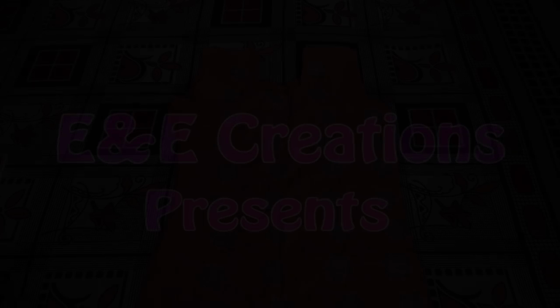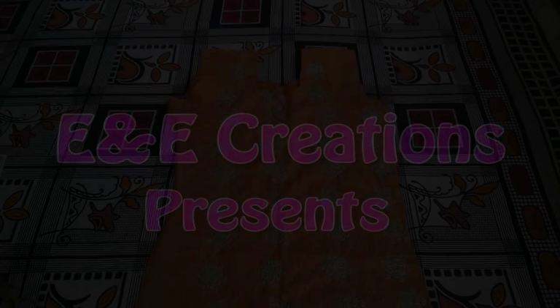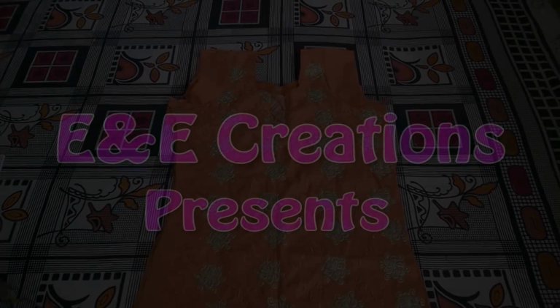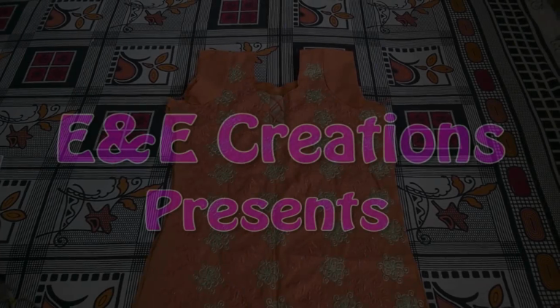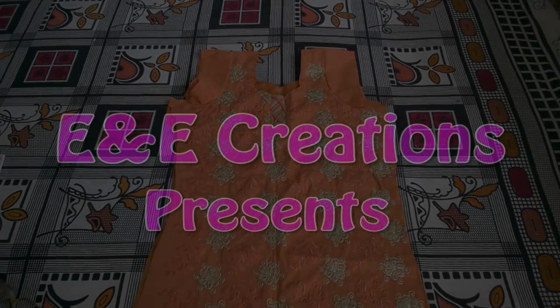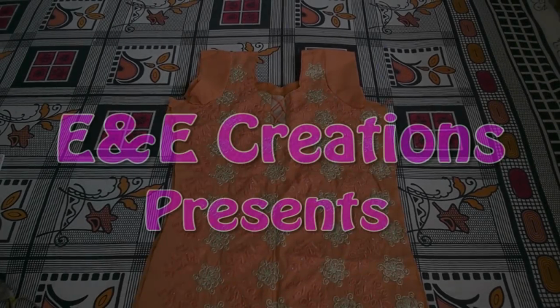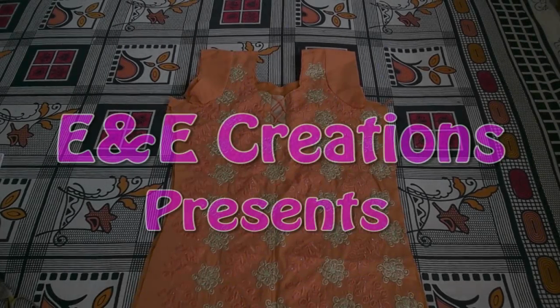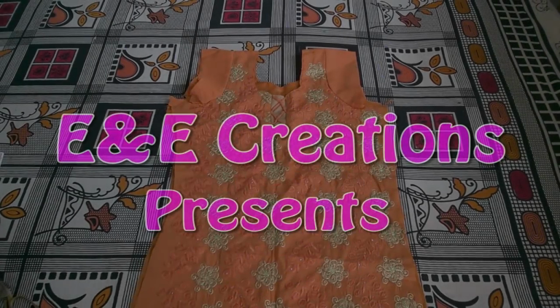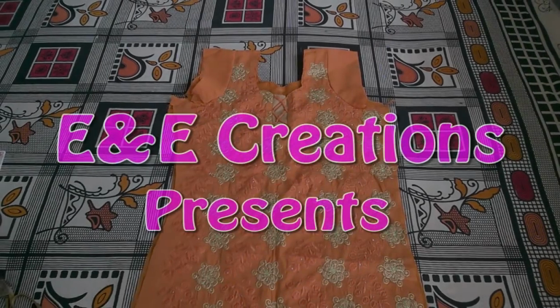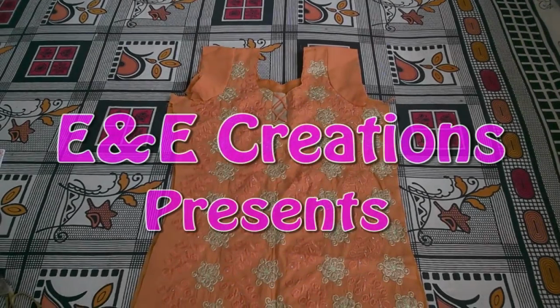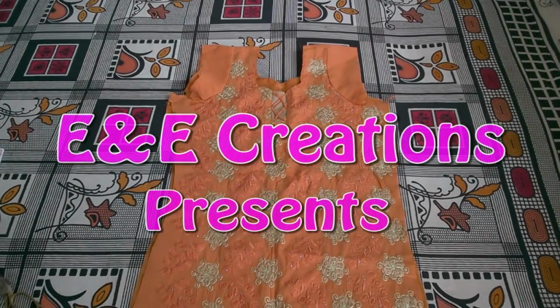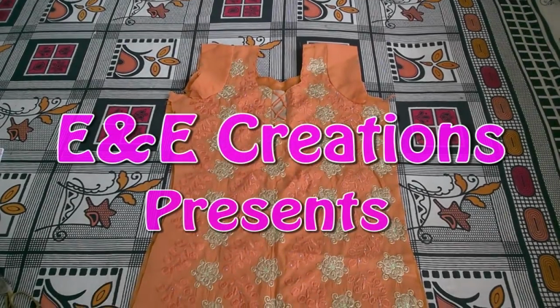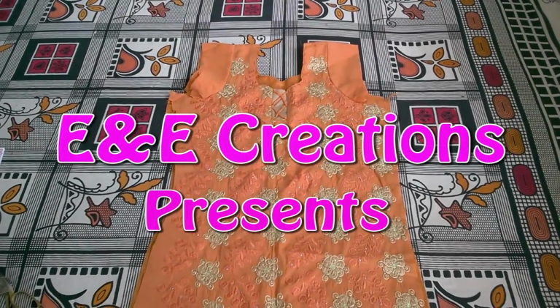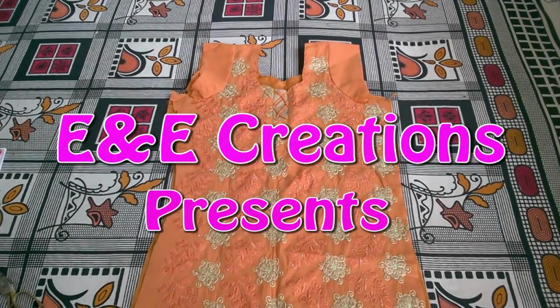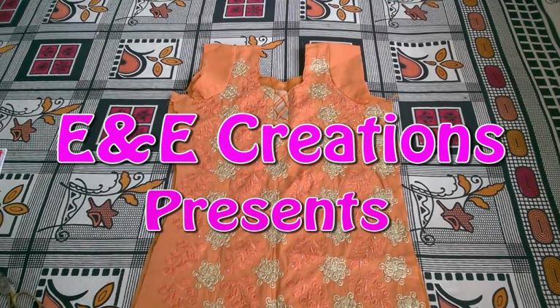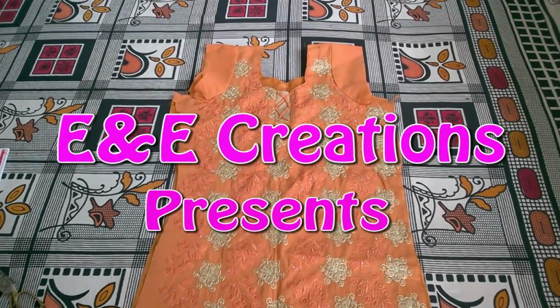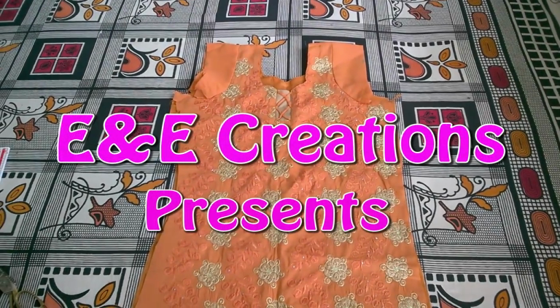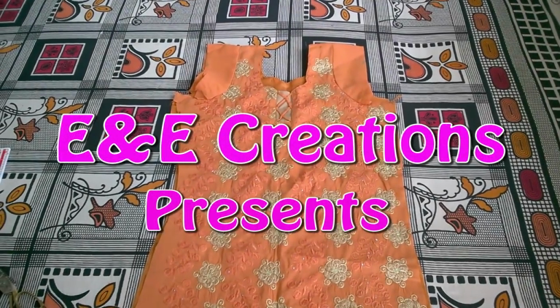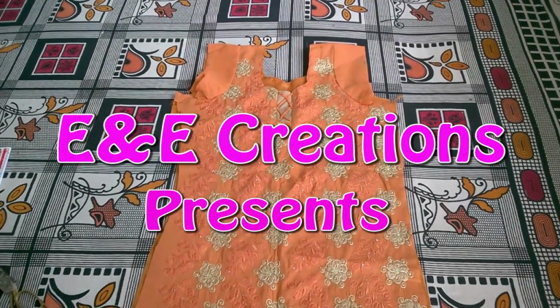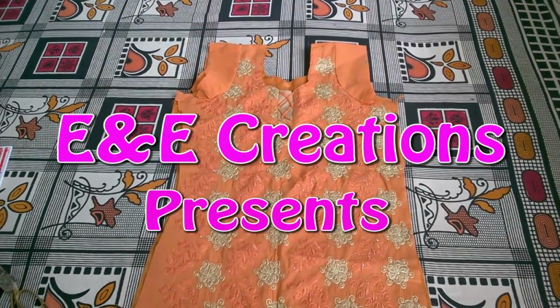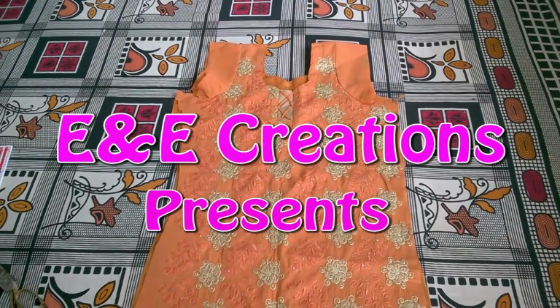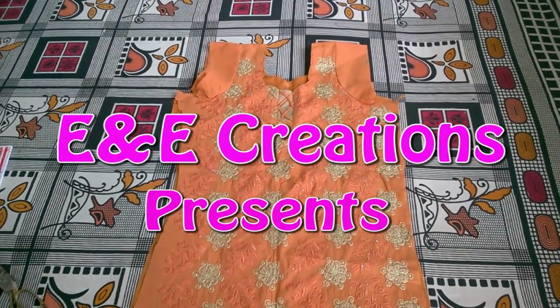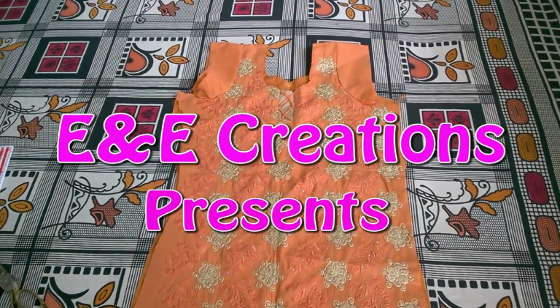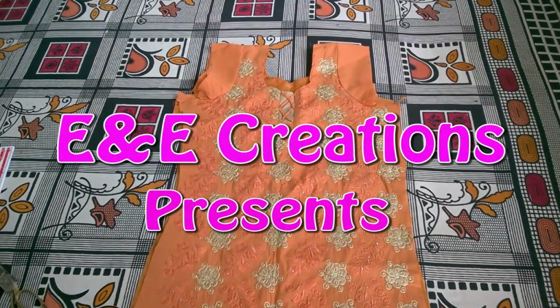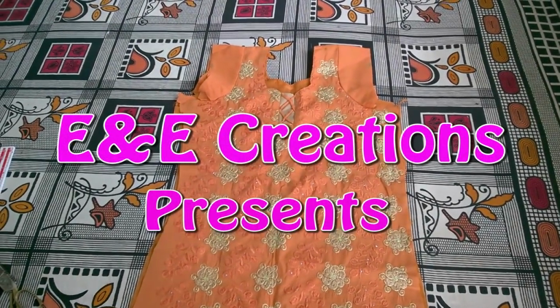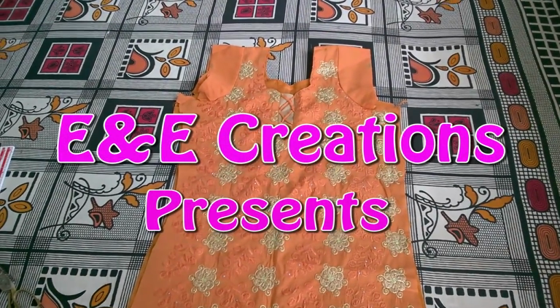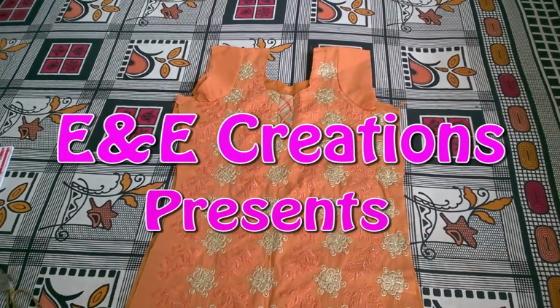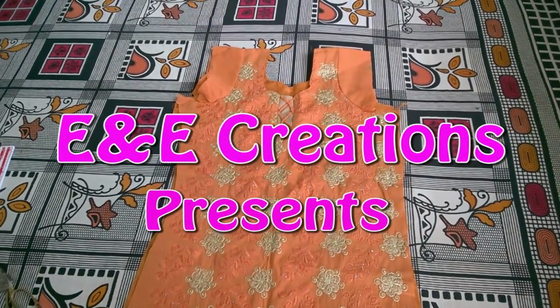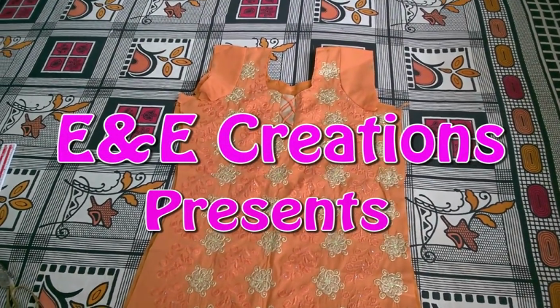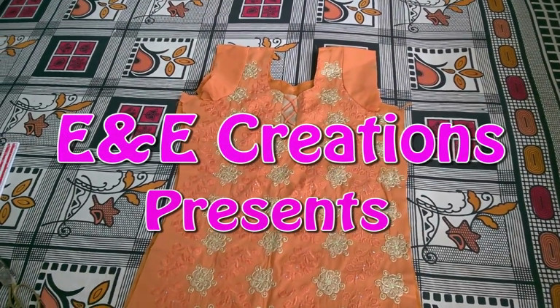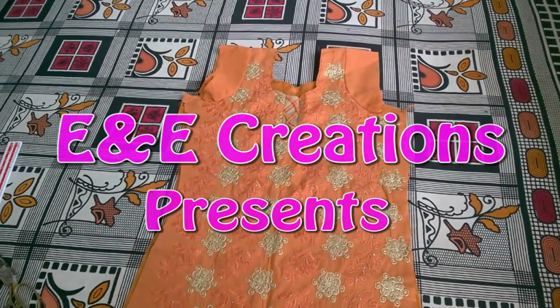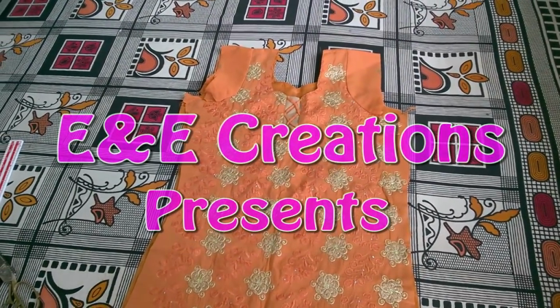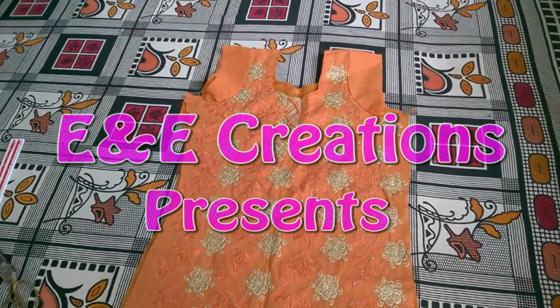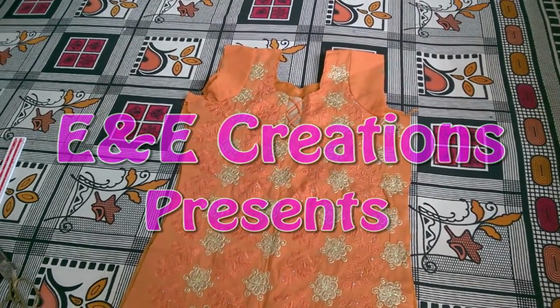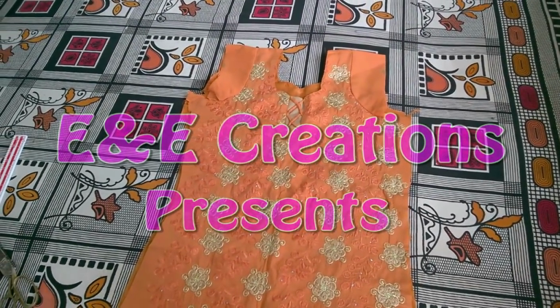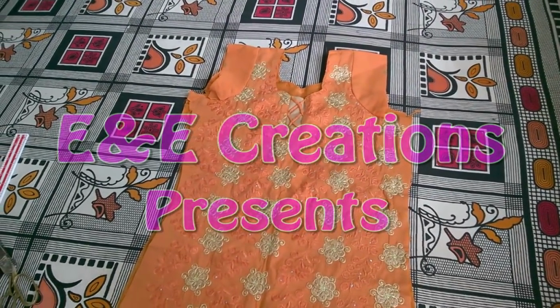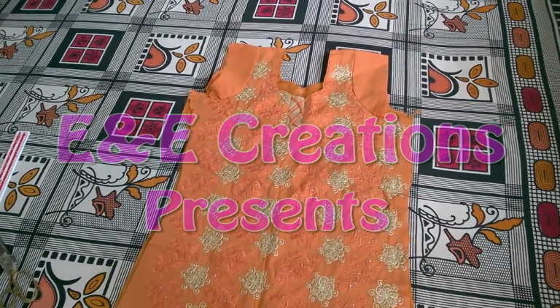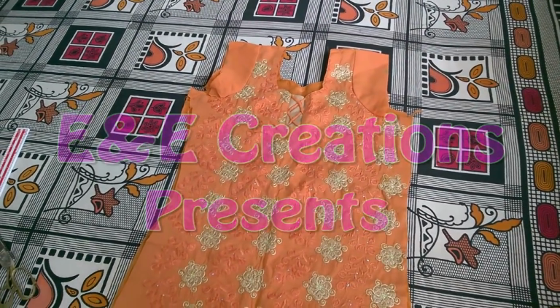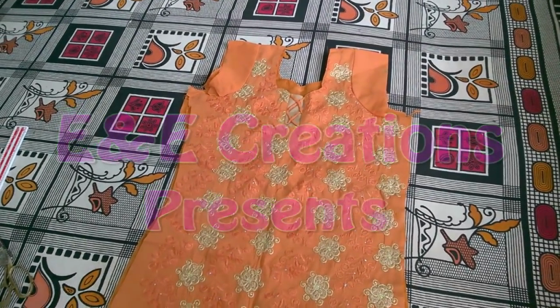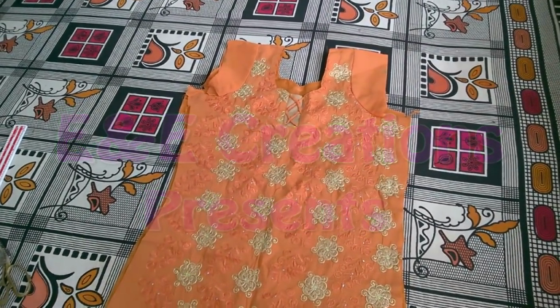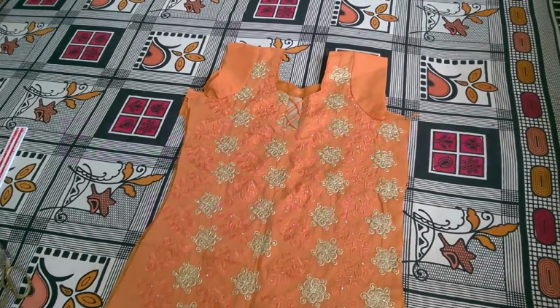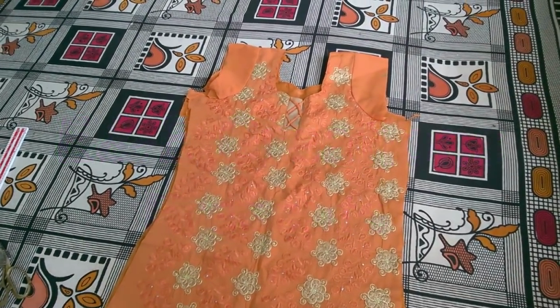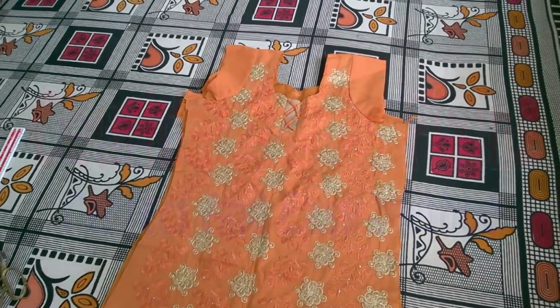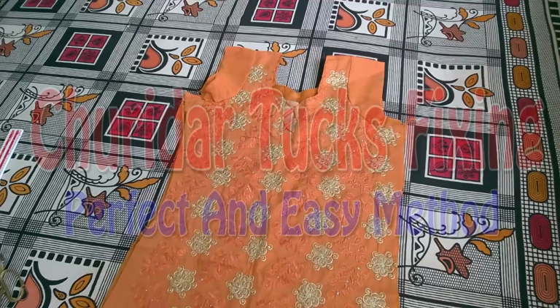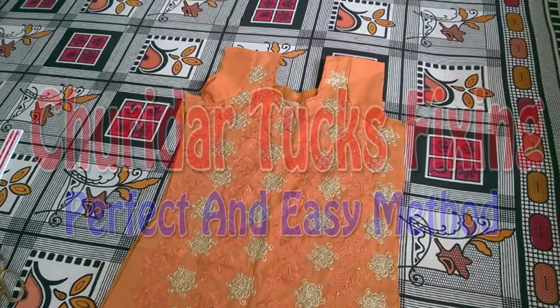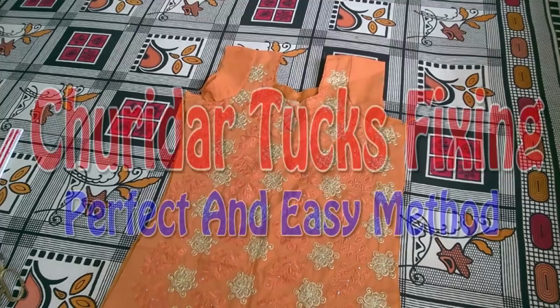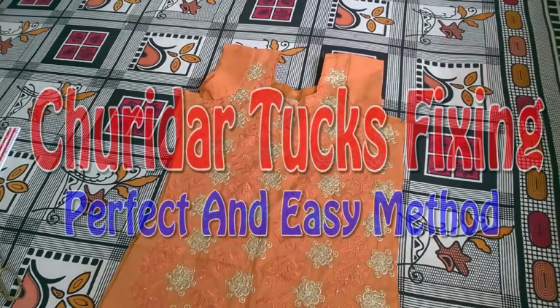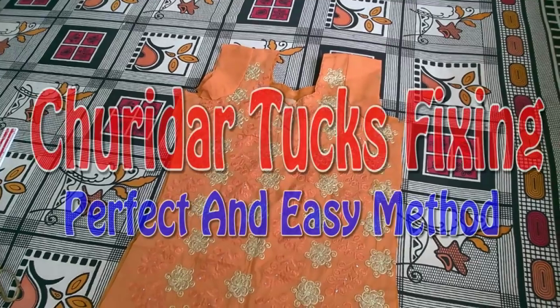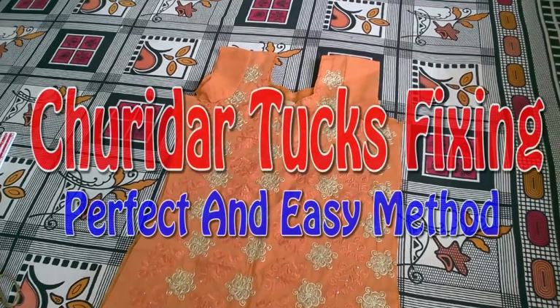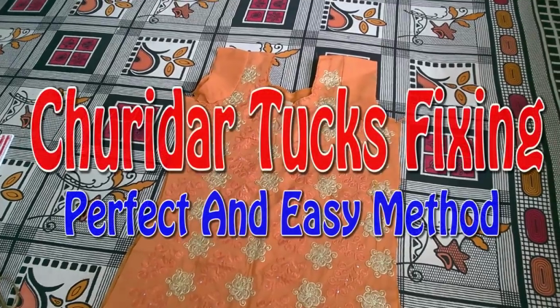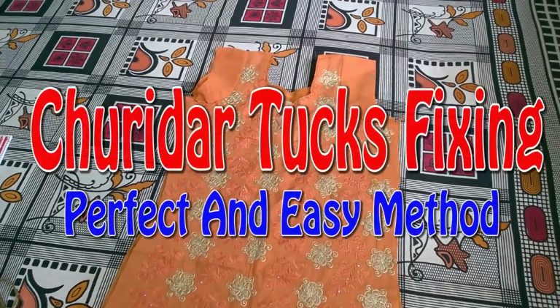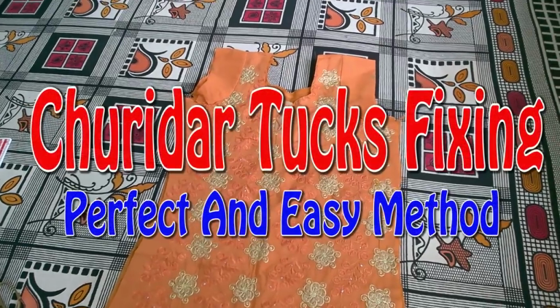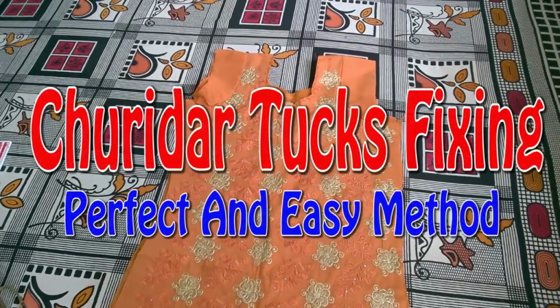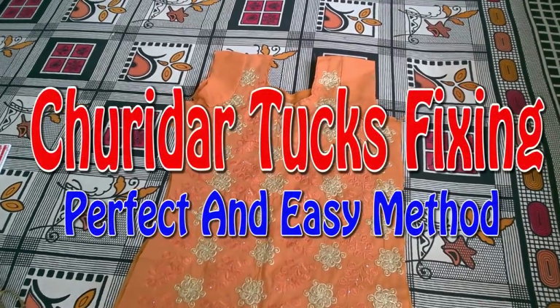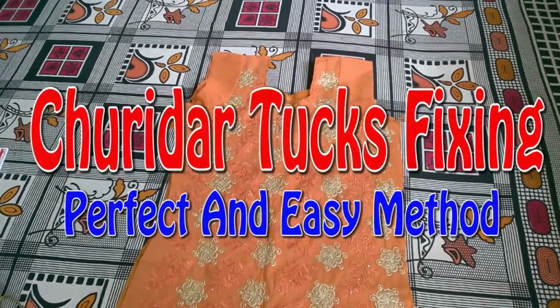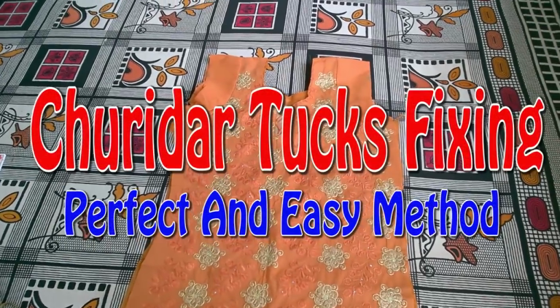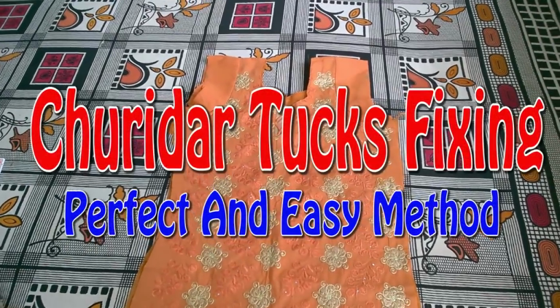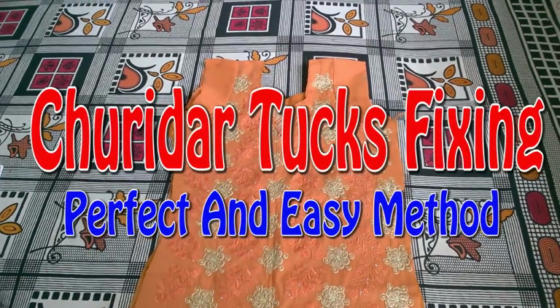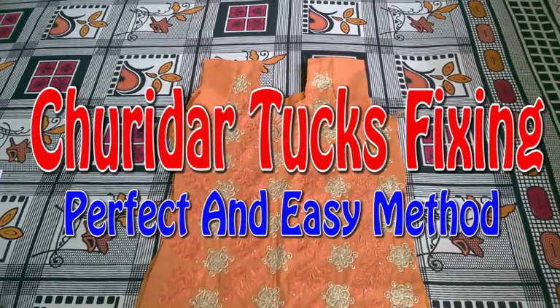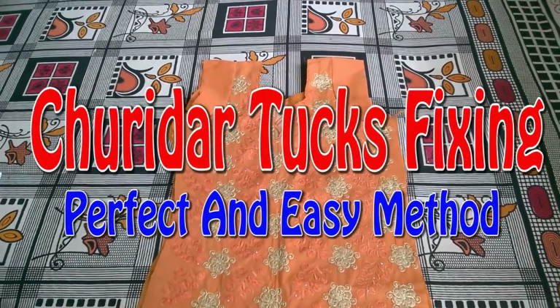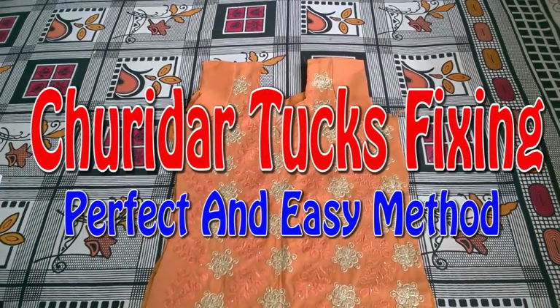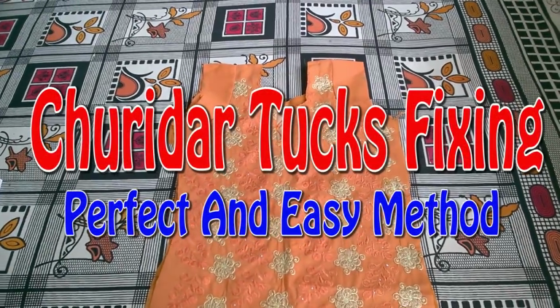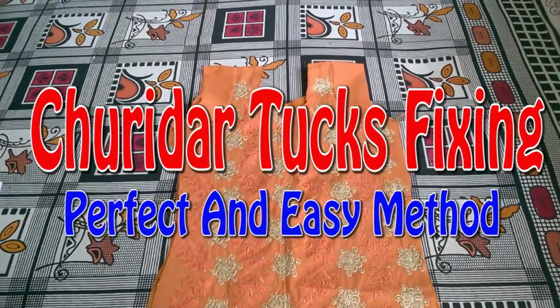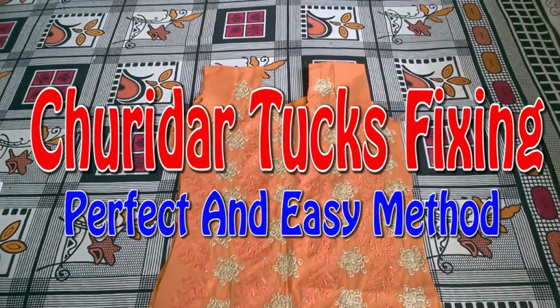Welcome to the Creations Day in the 53rd video. I am going to tell you about how to use the tucks.